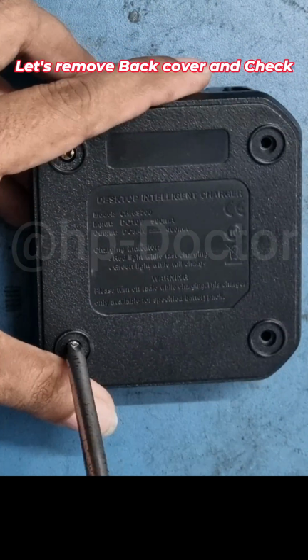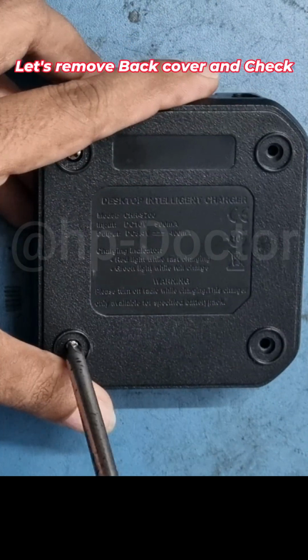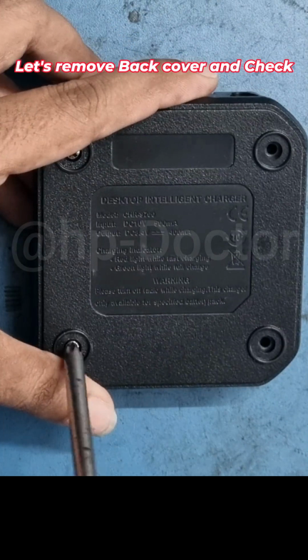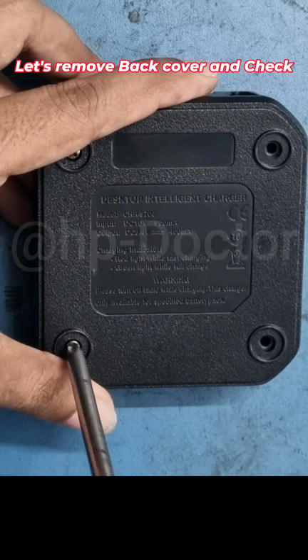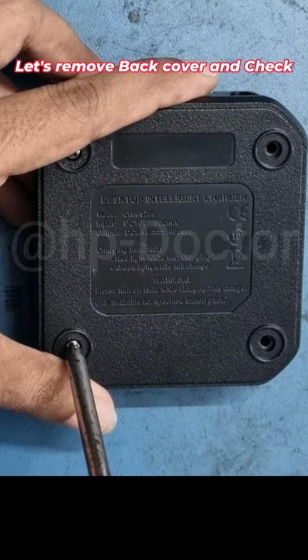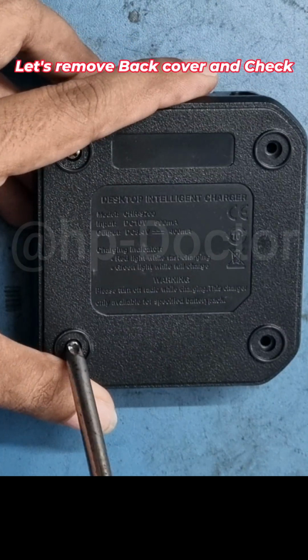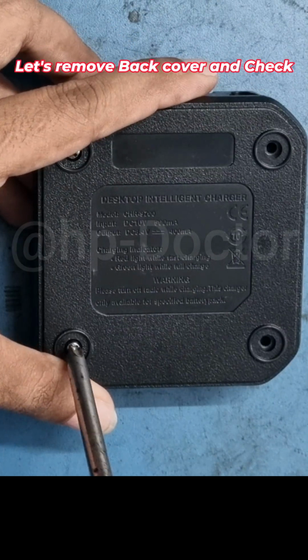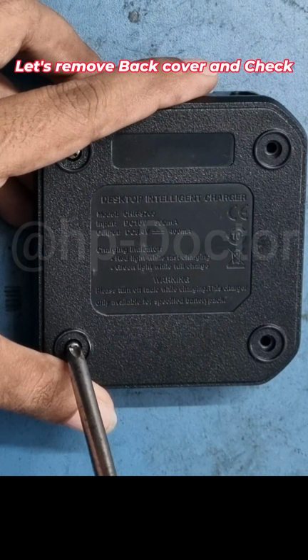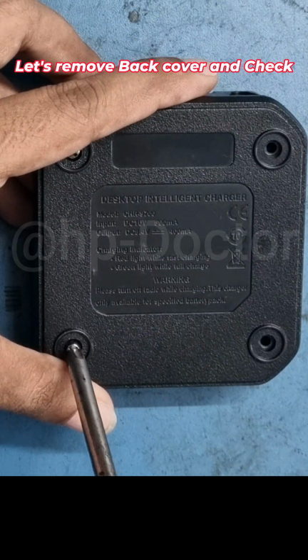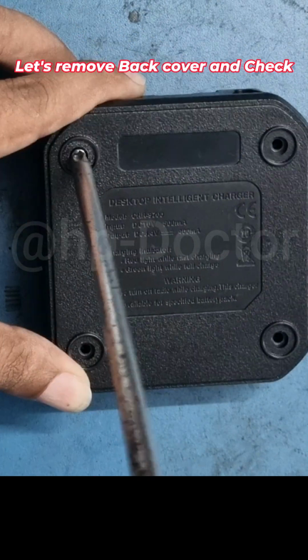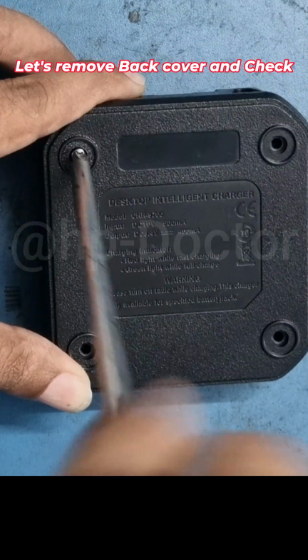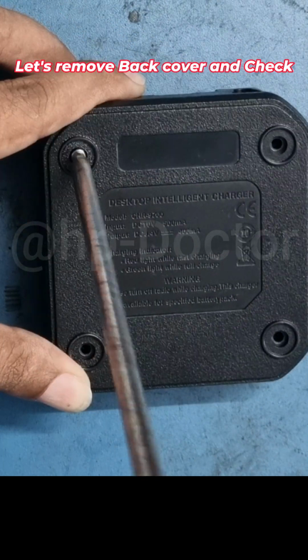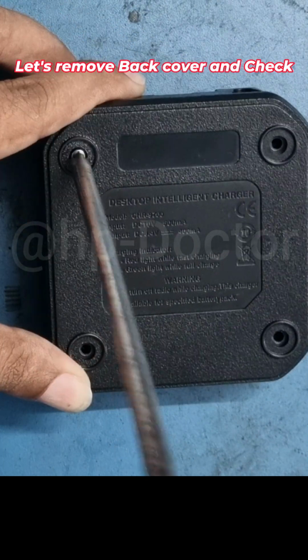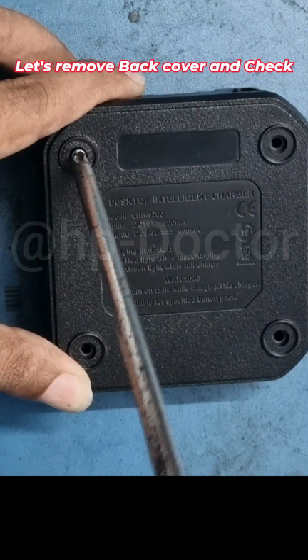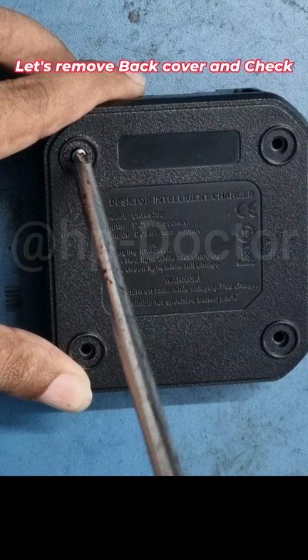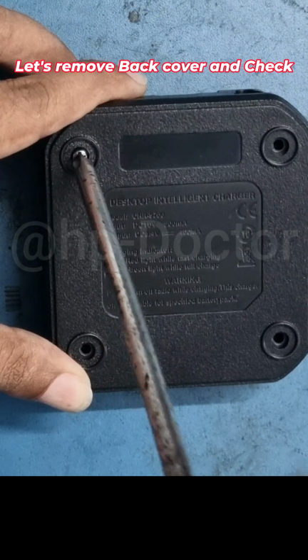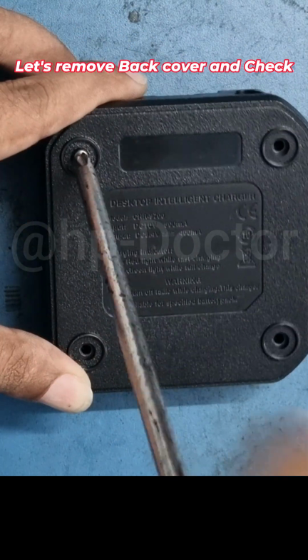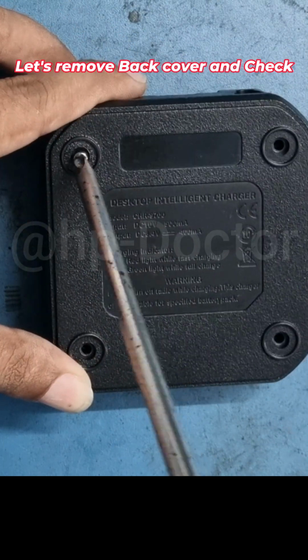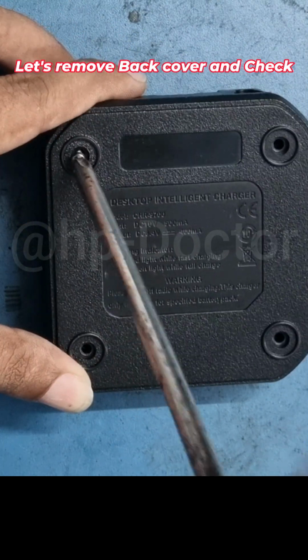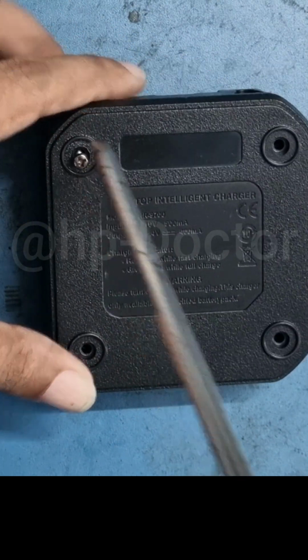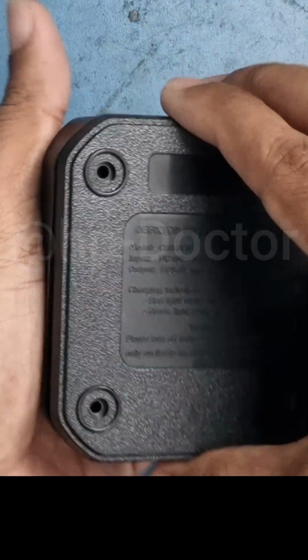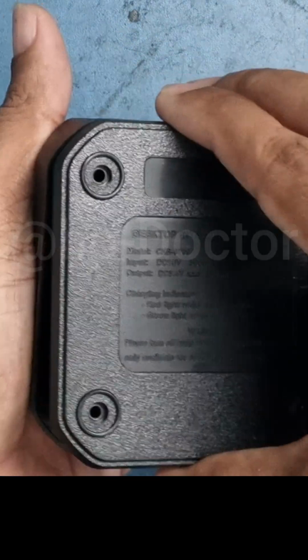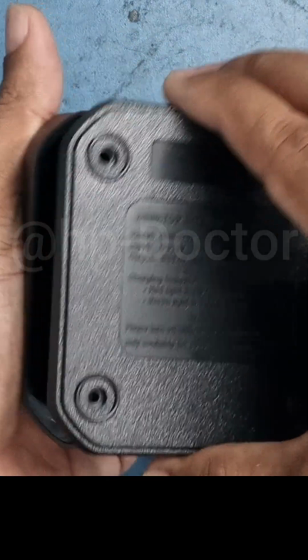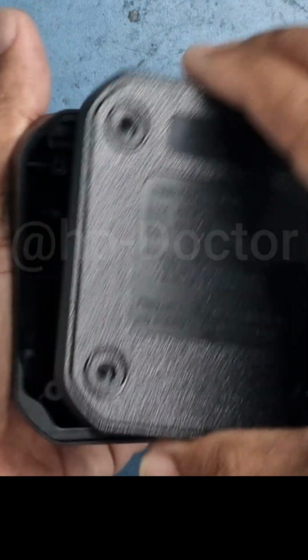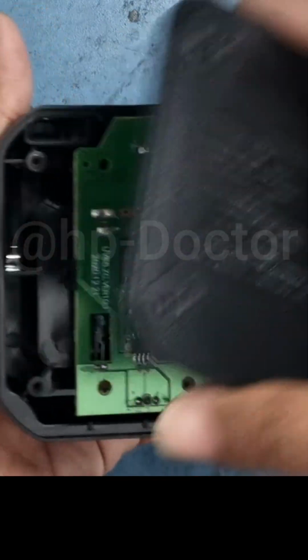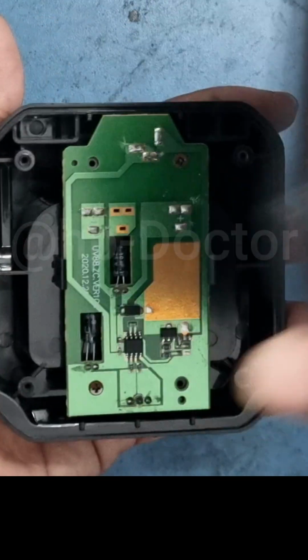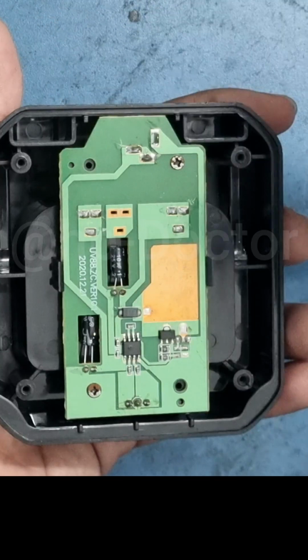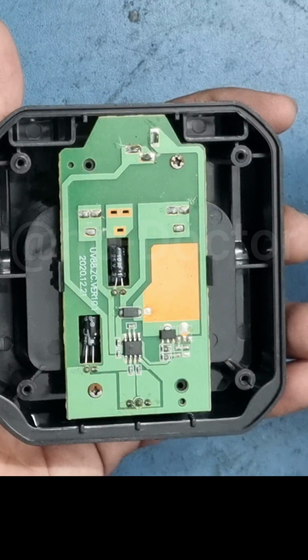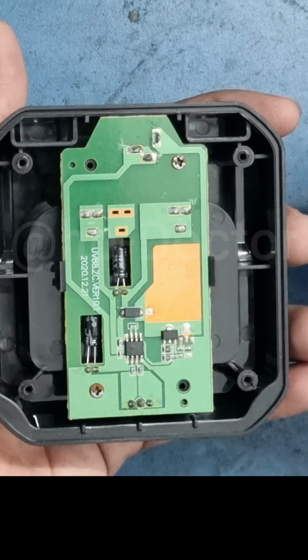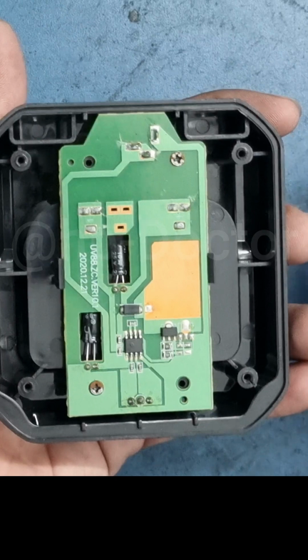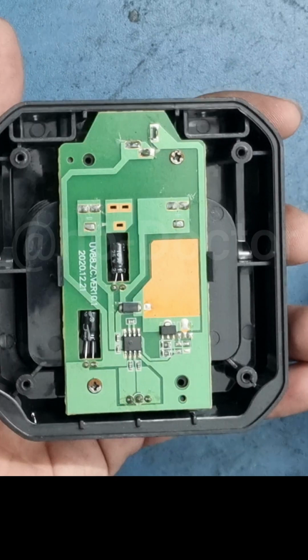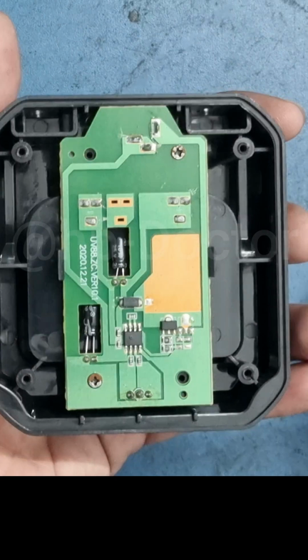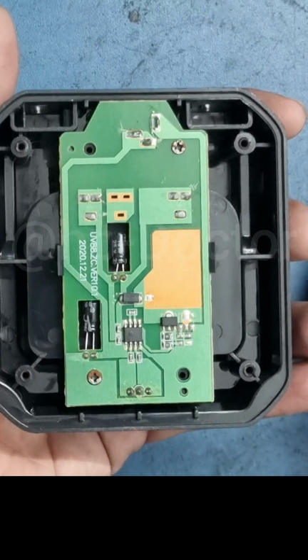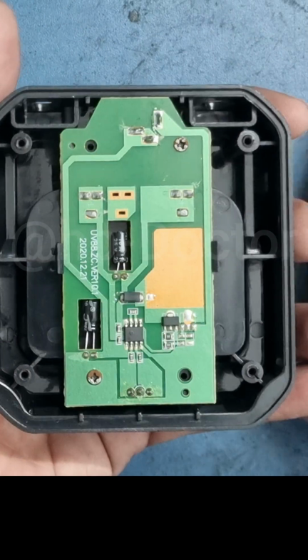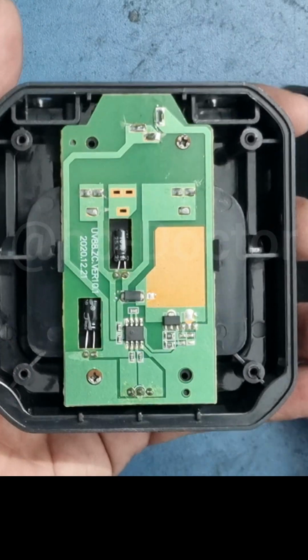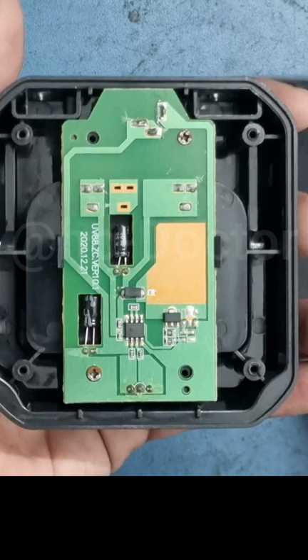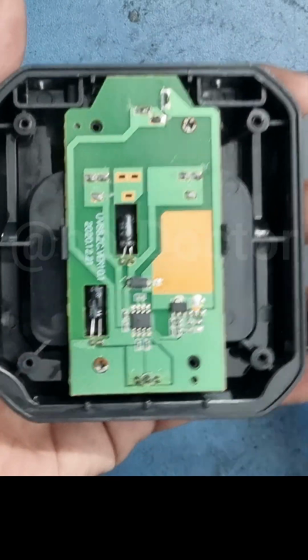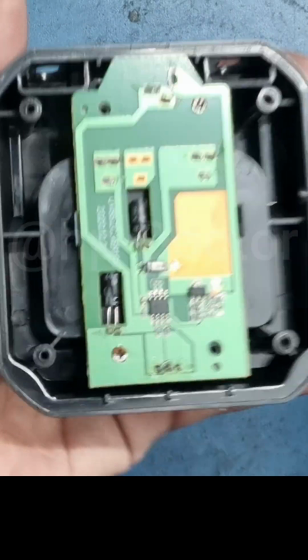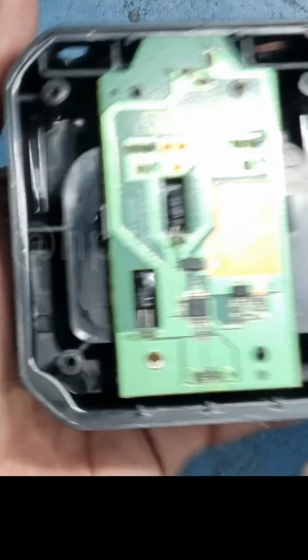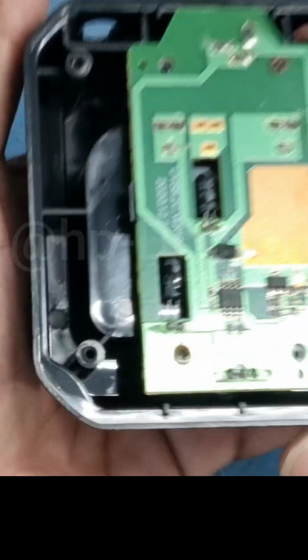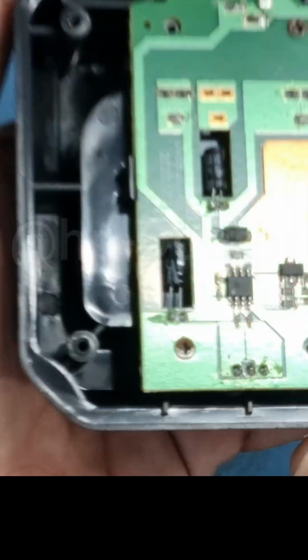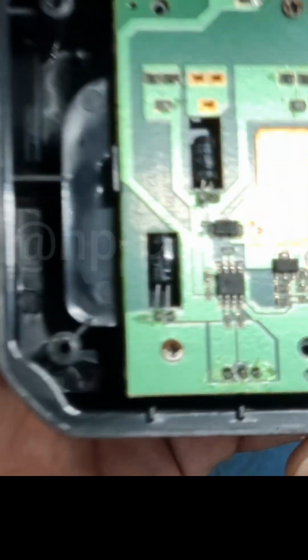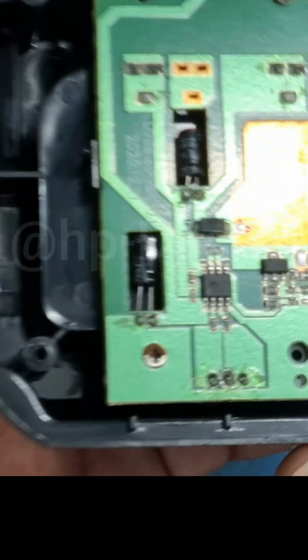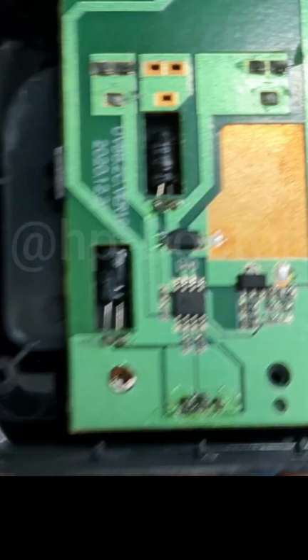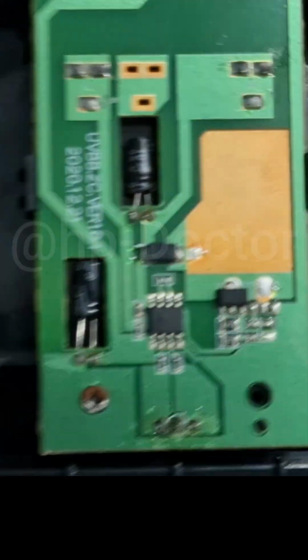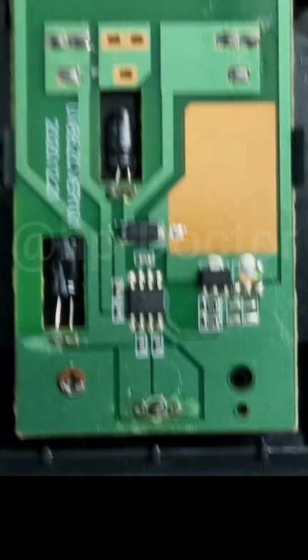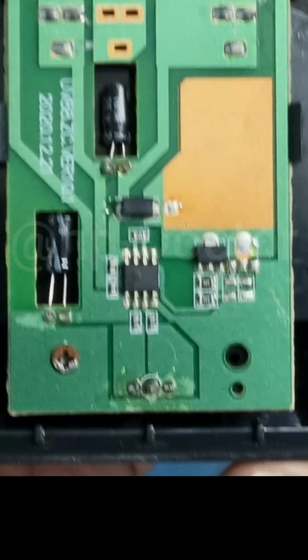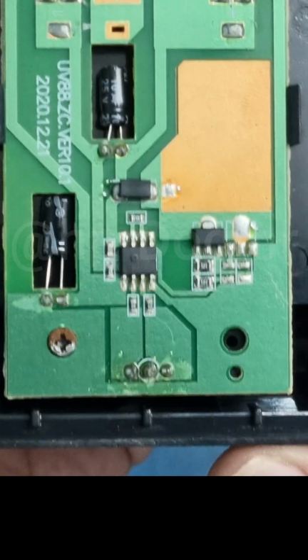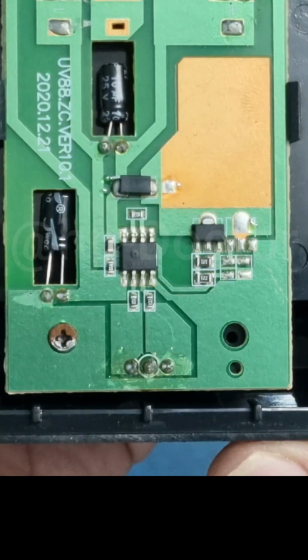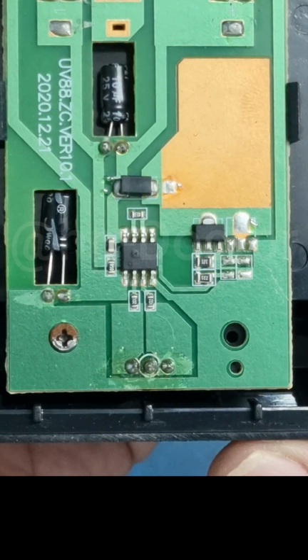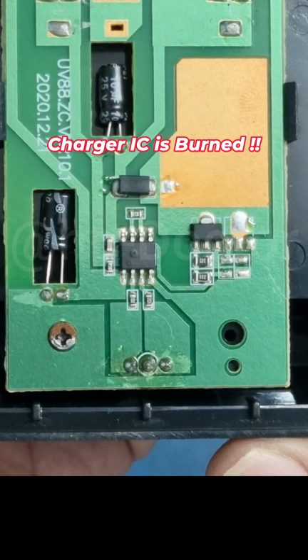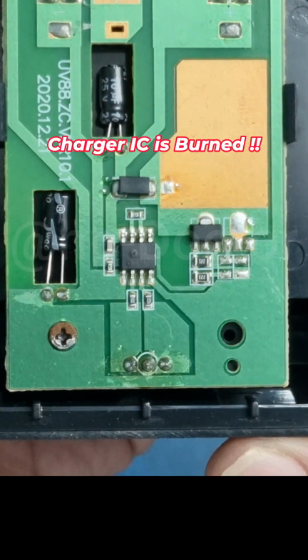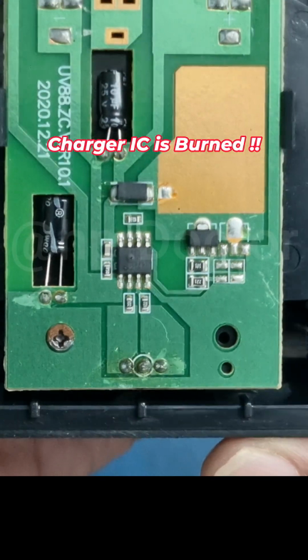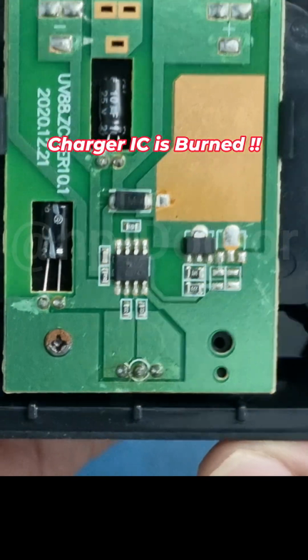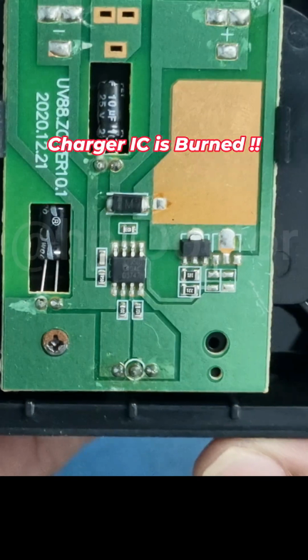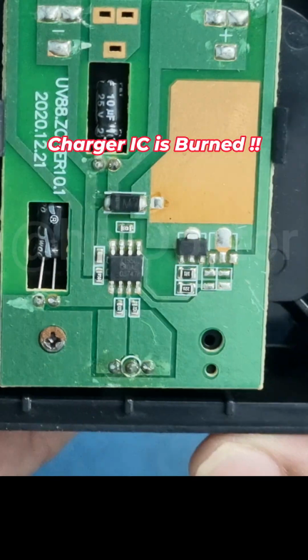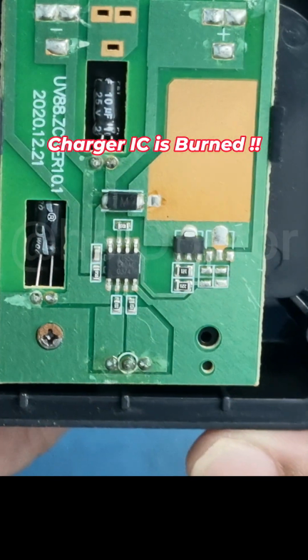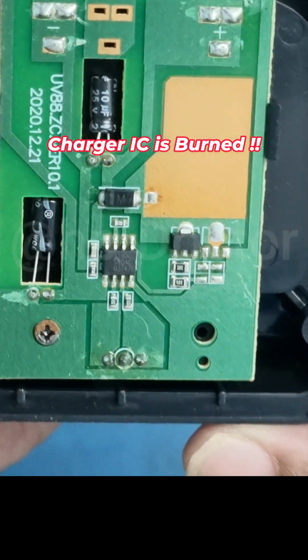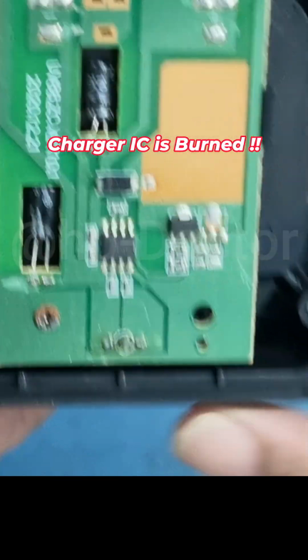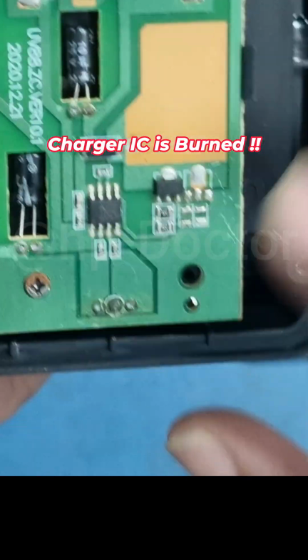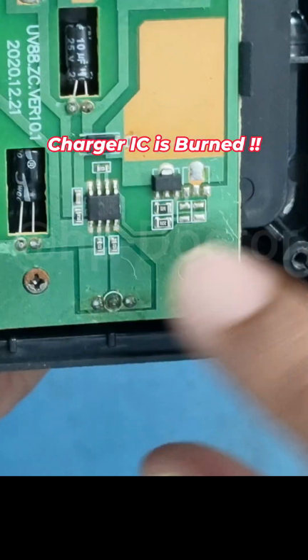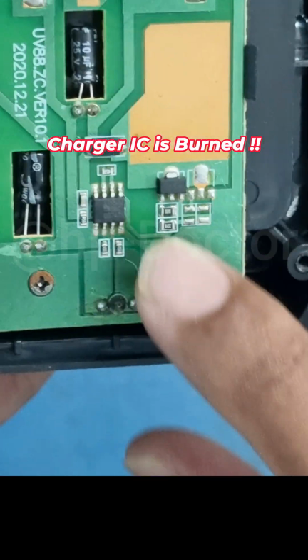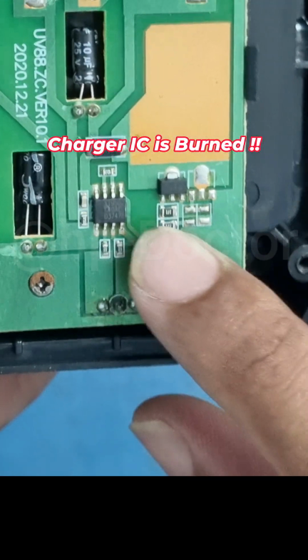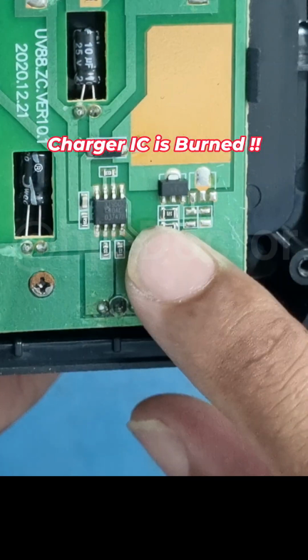First I removed the back panel — just four screws. And the charger is burned.